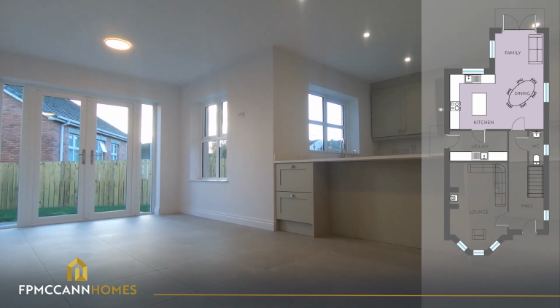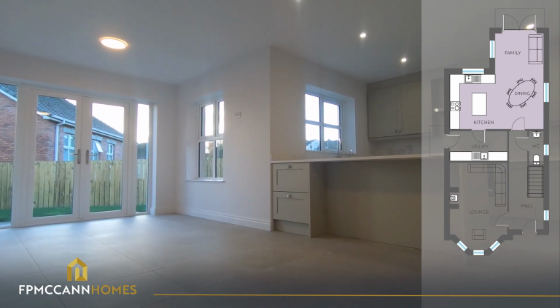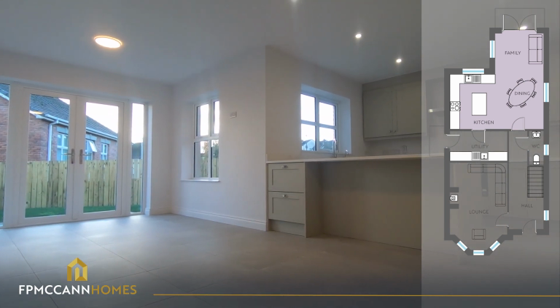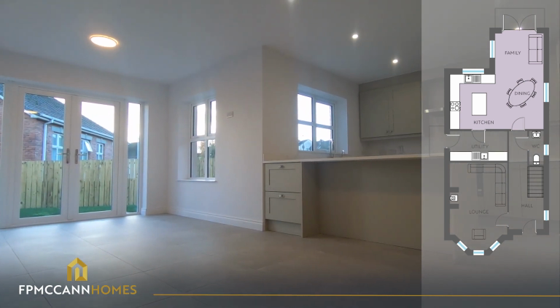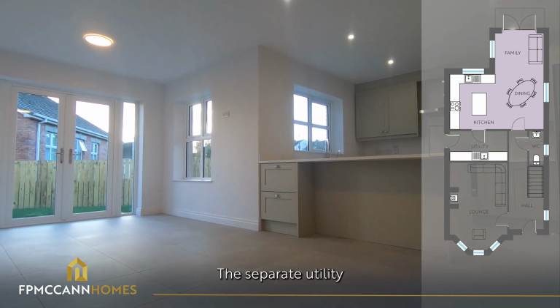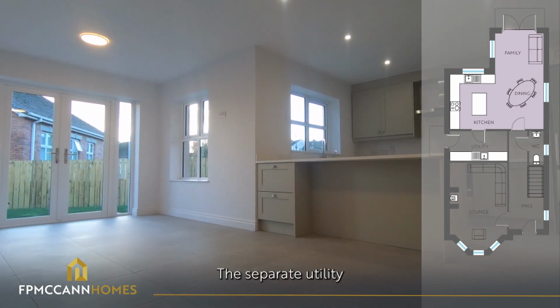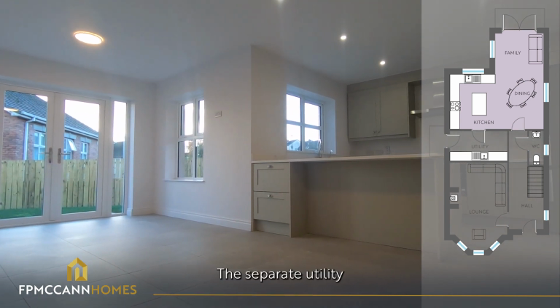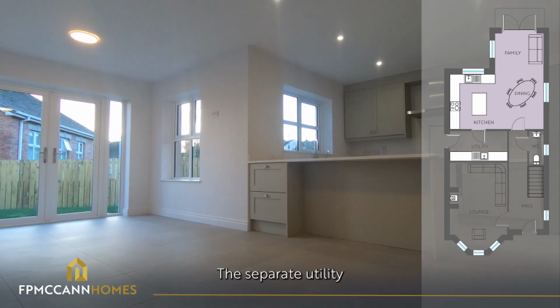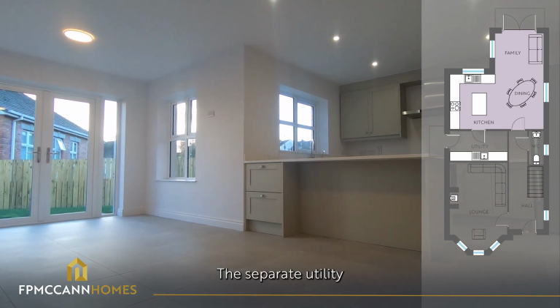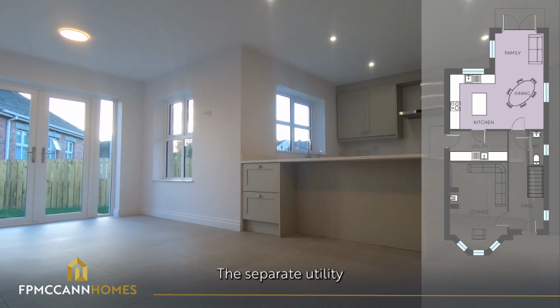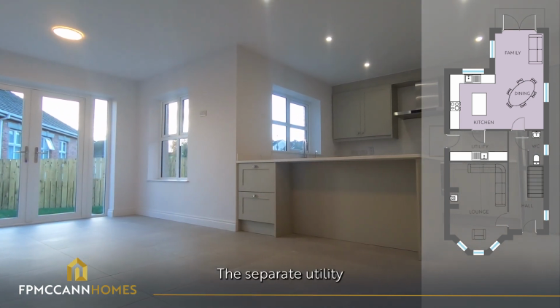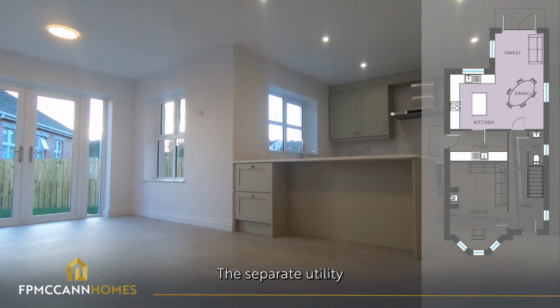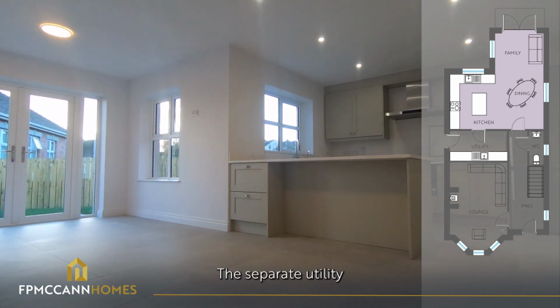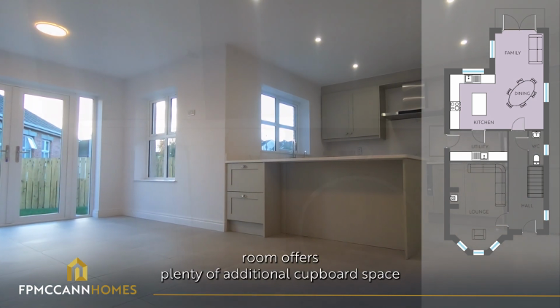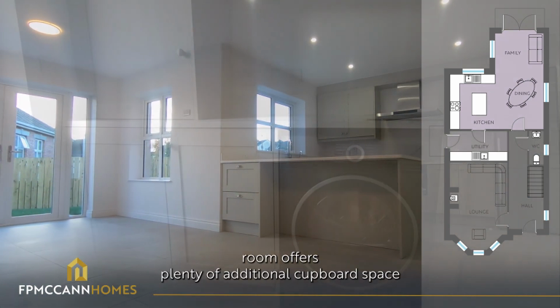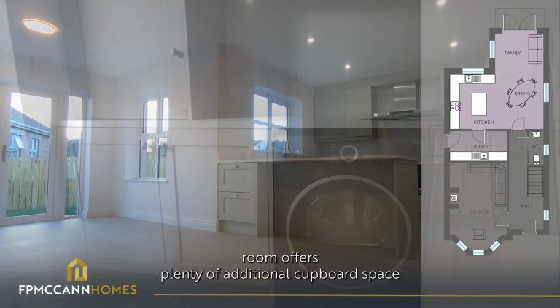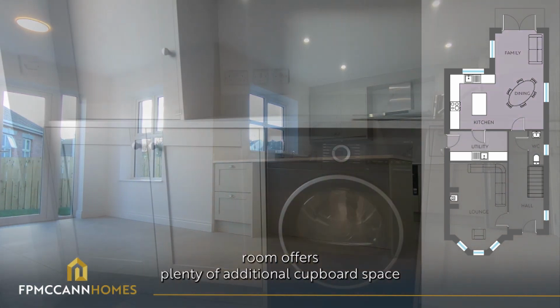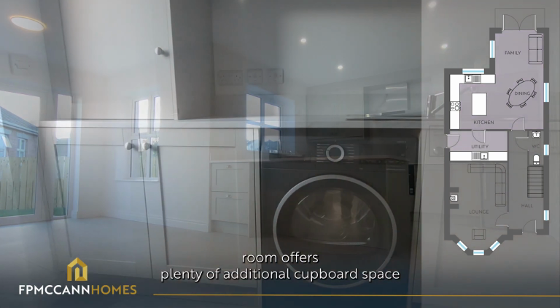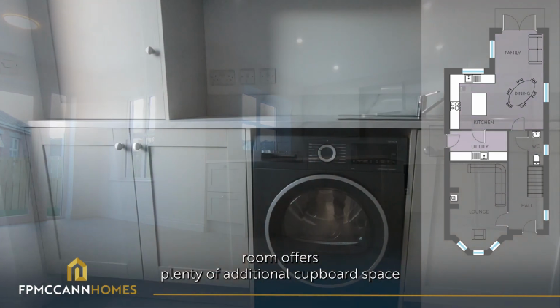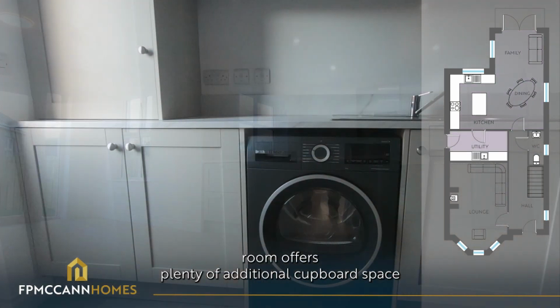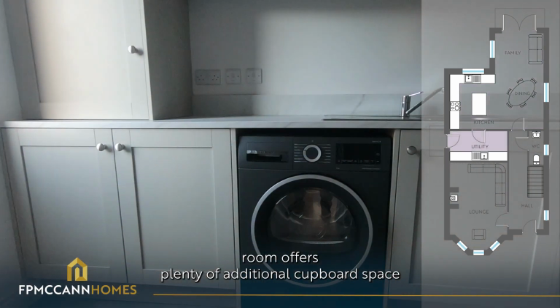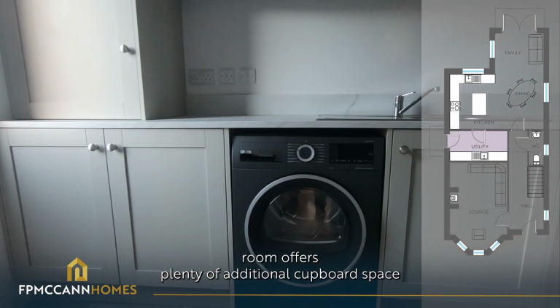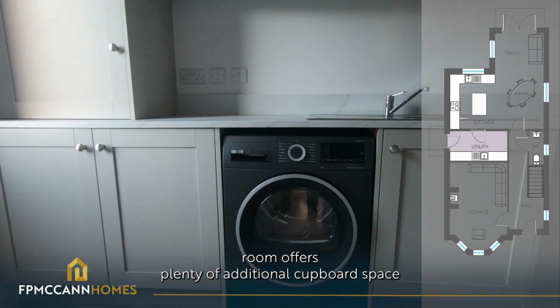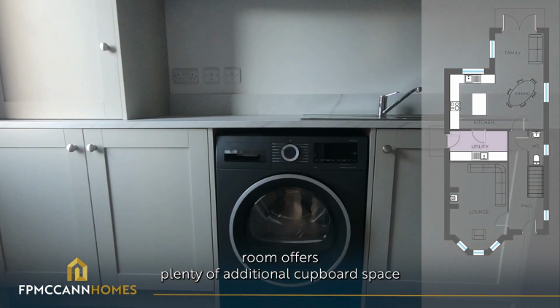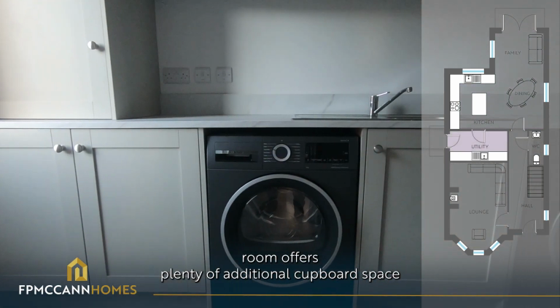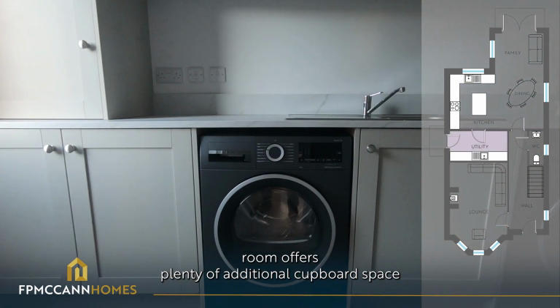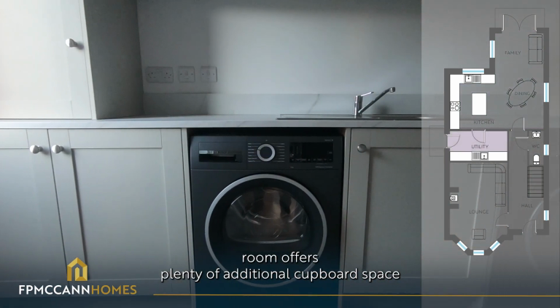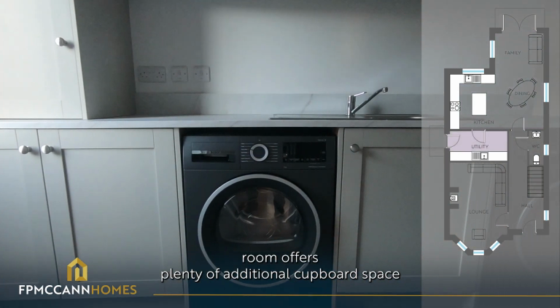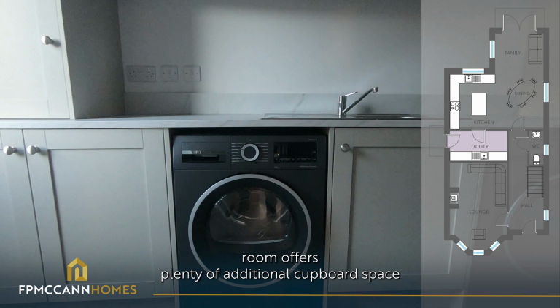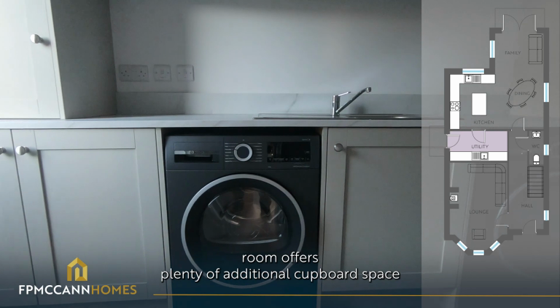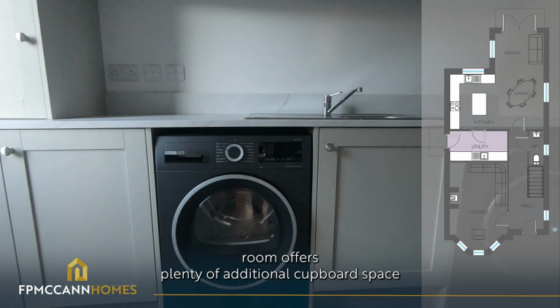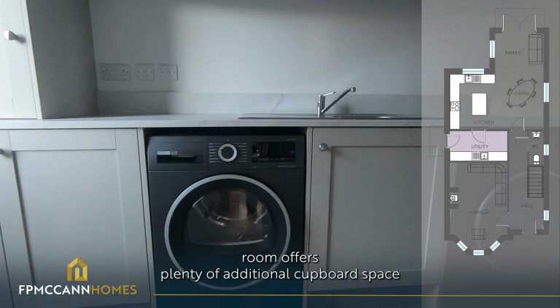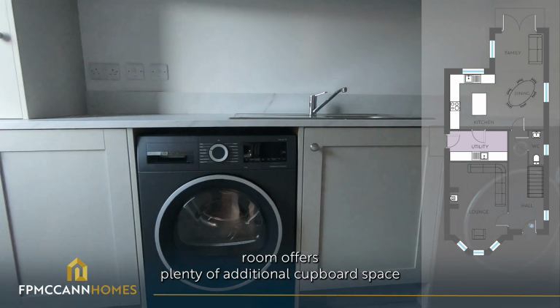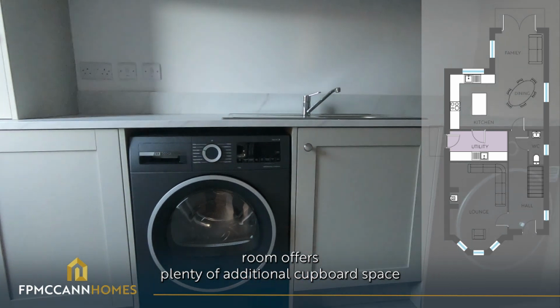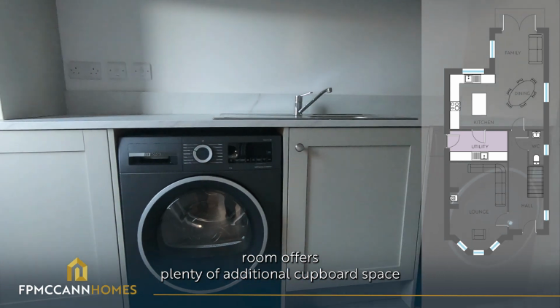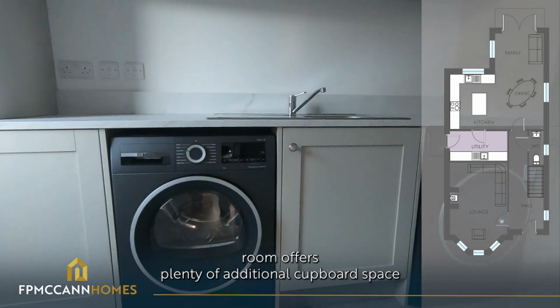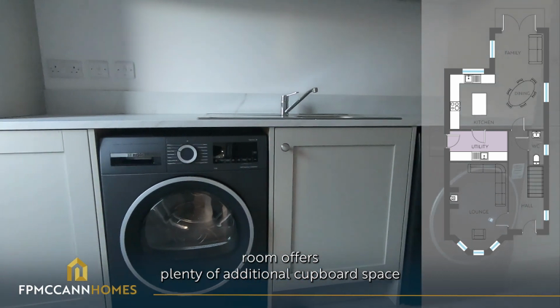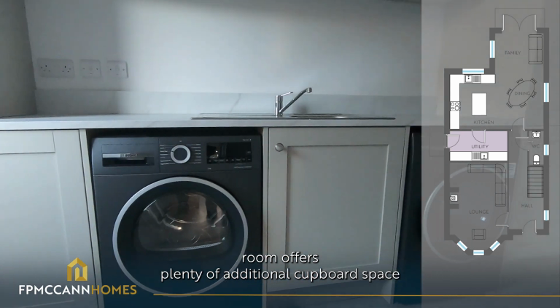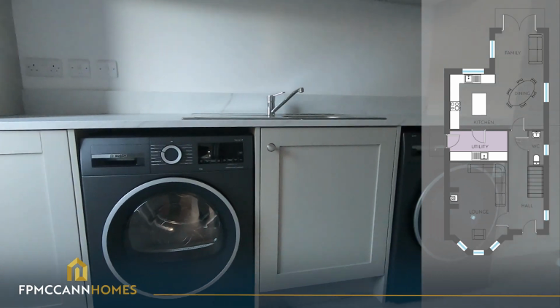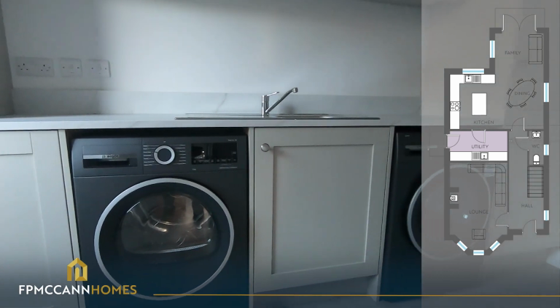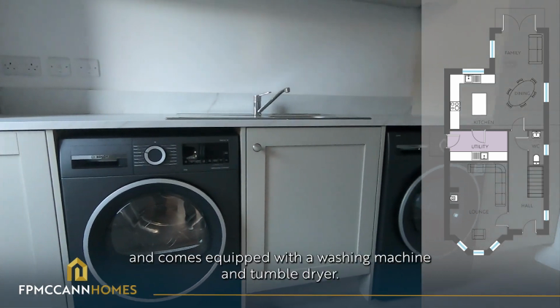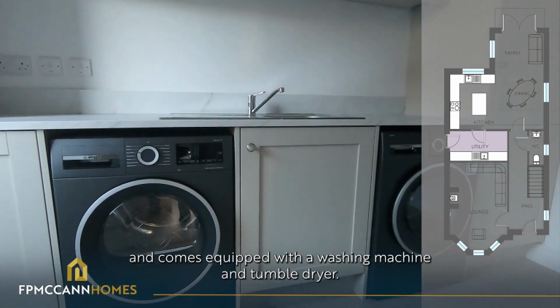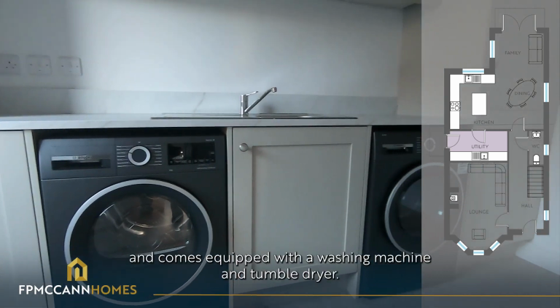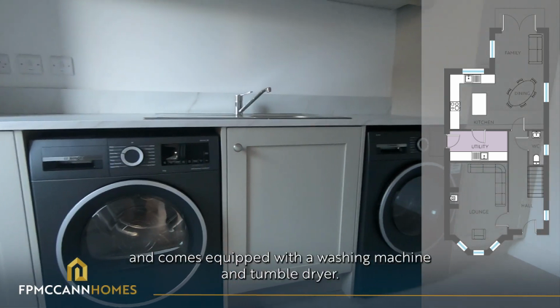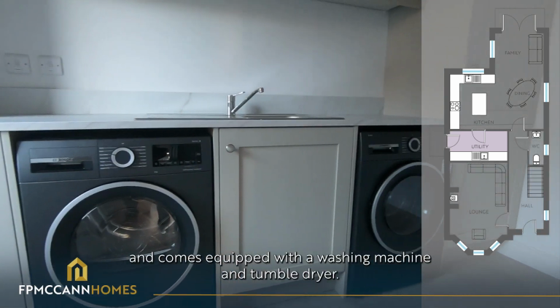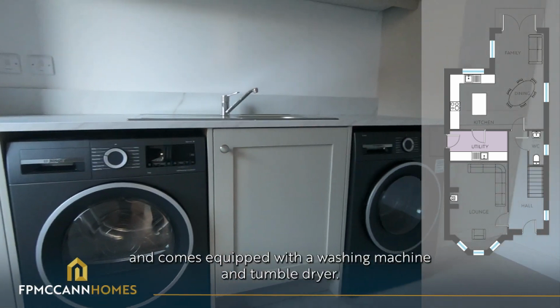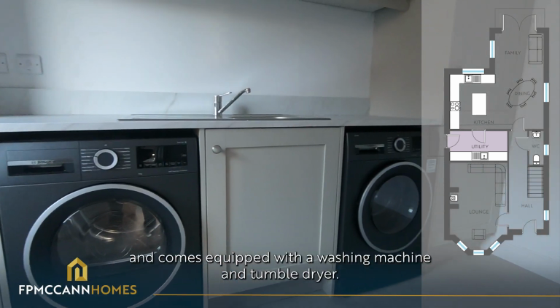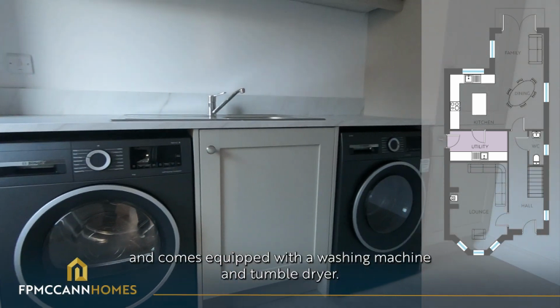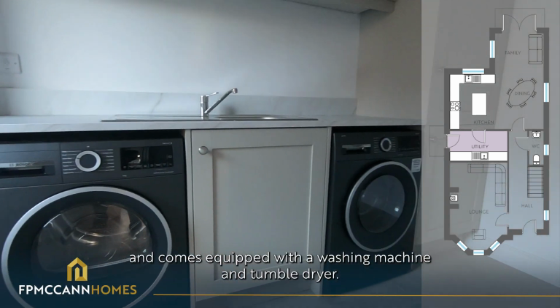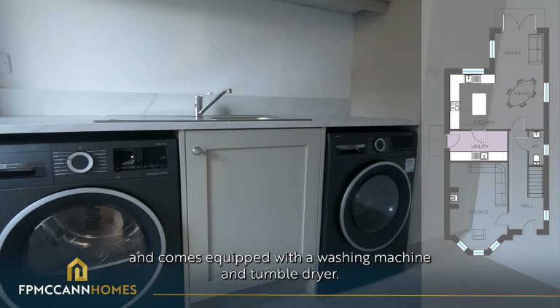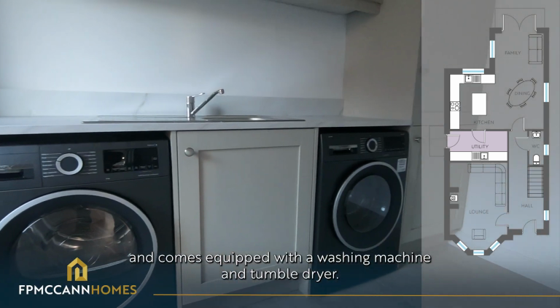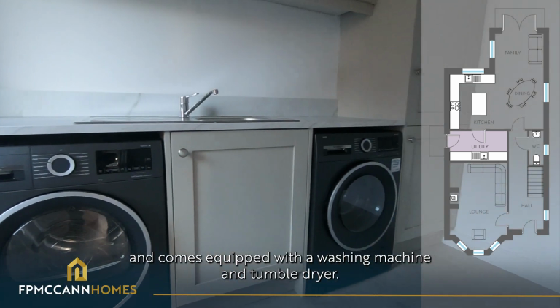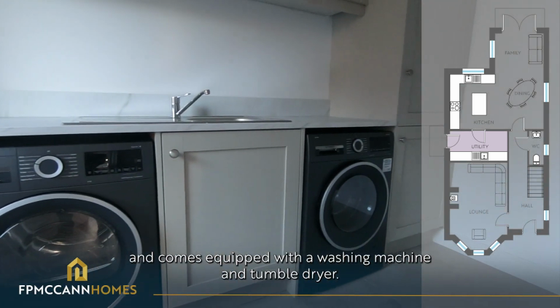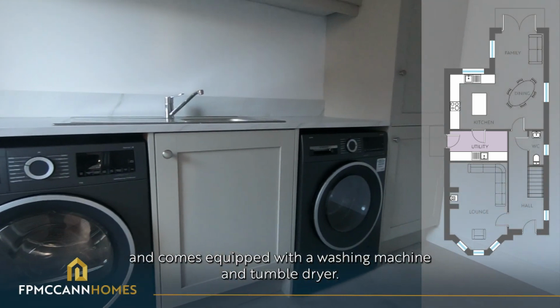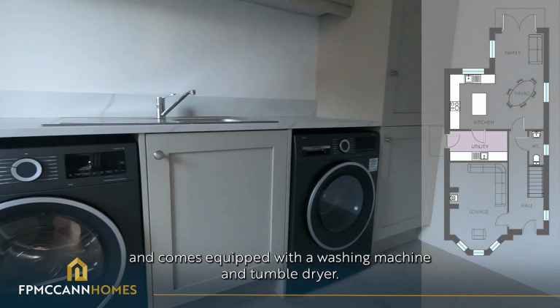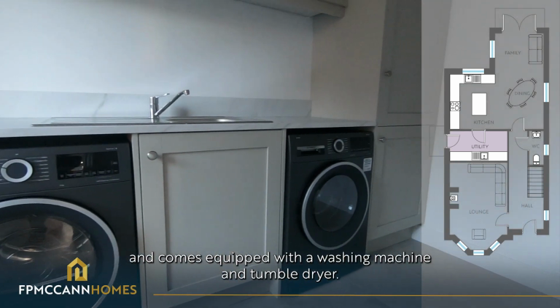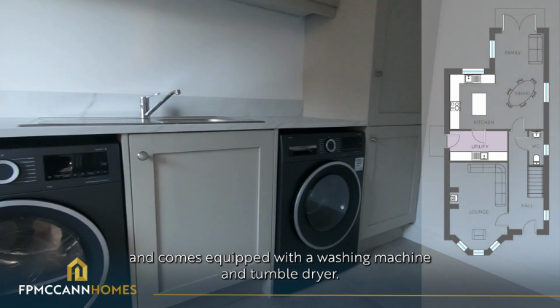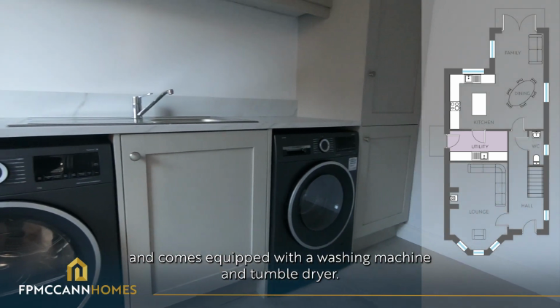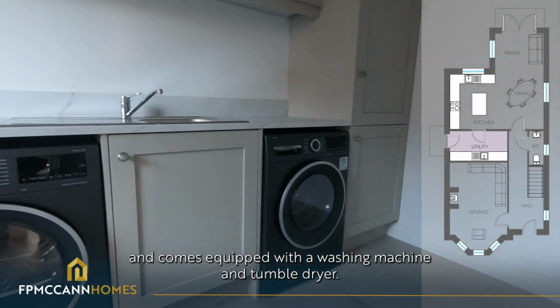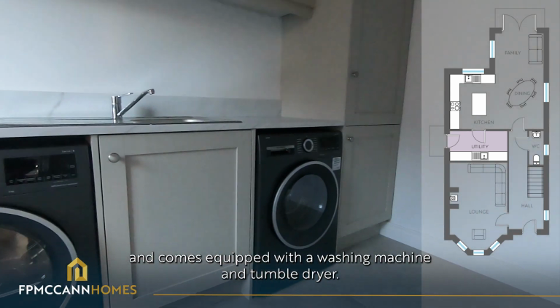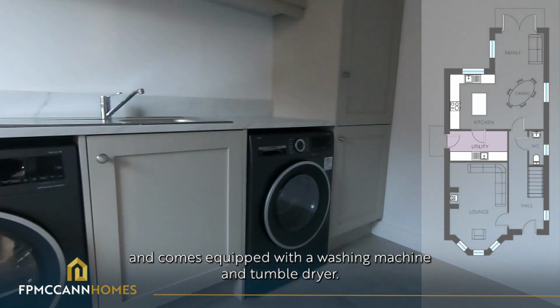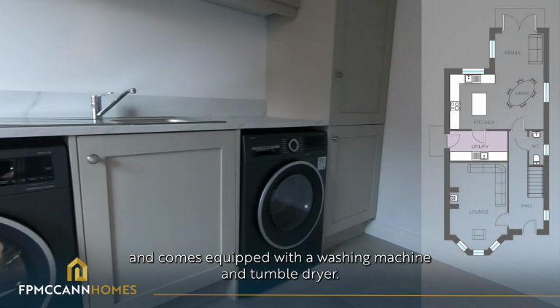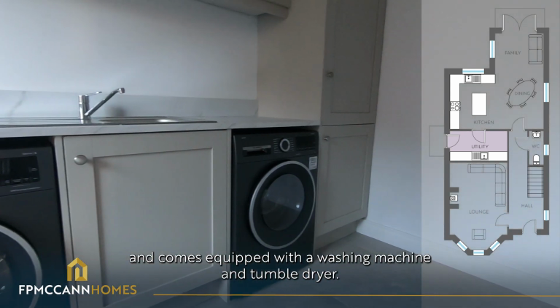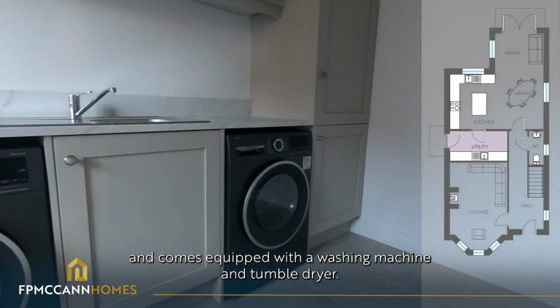The separate utility room offers plenty of additional cupboard space and comes equipped with a washing machine and tumble dryer.